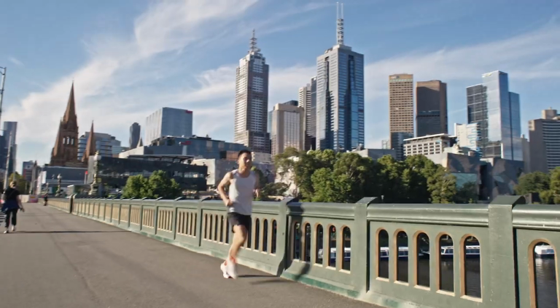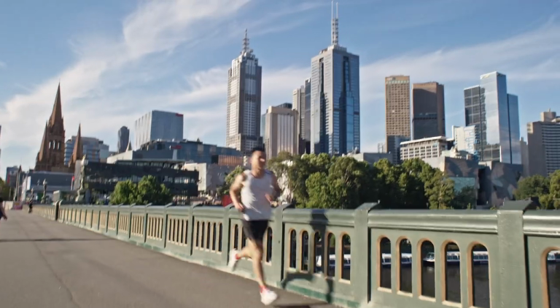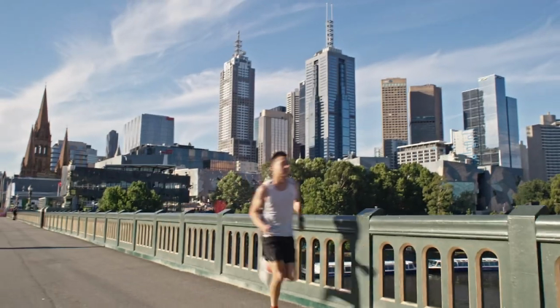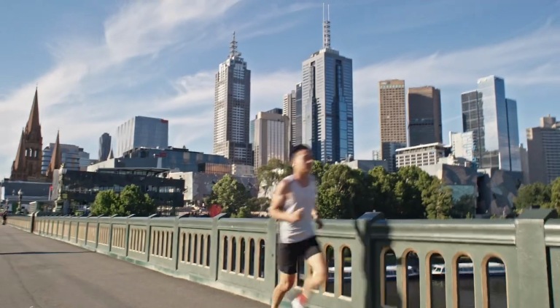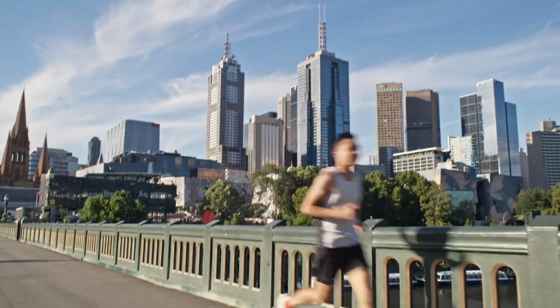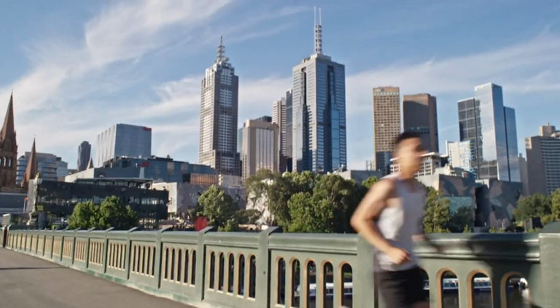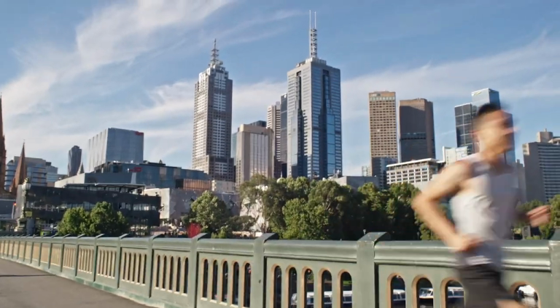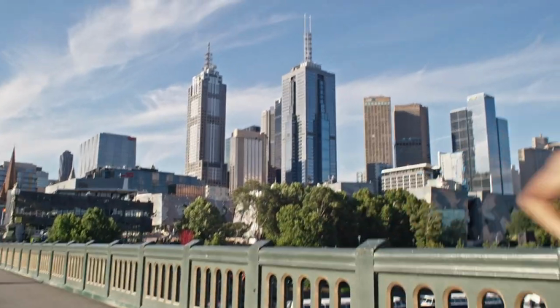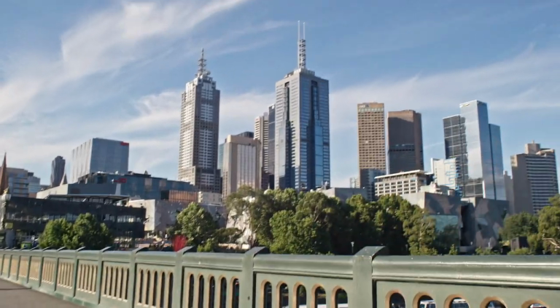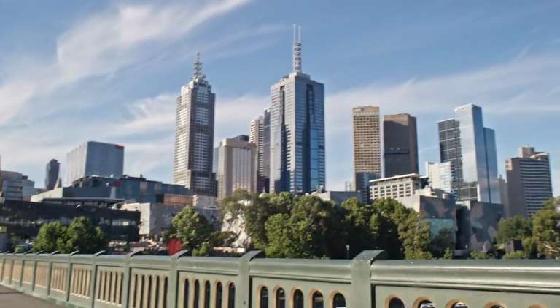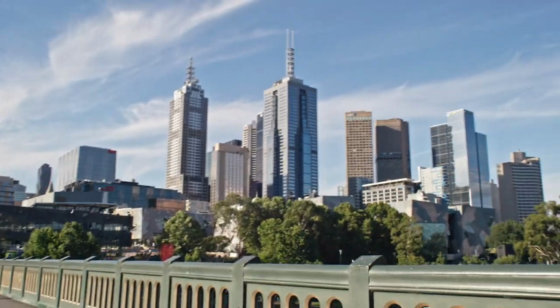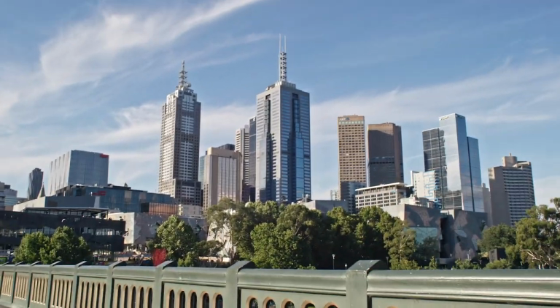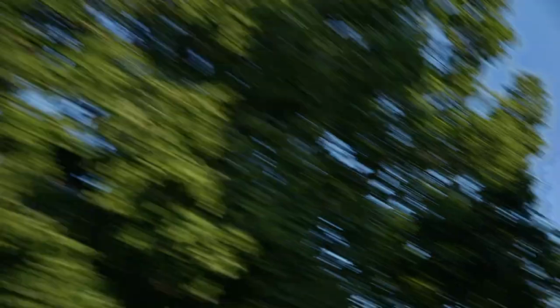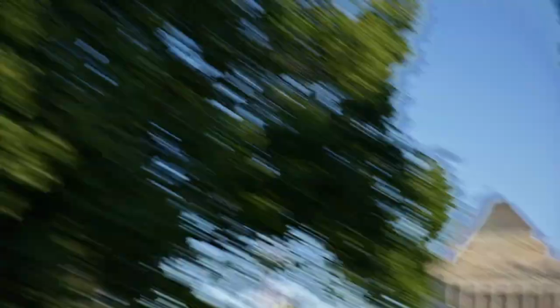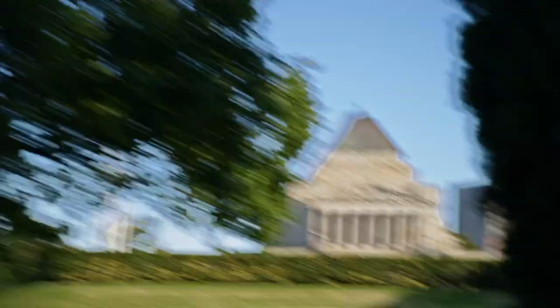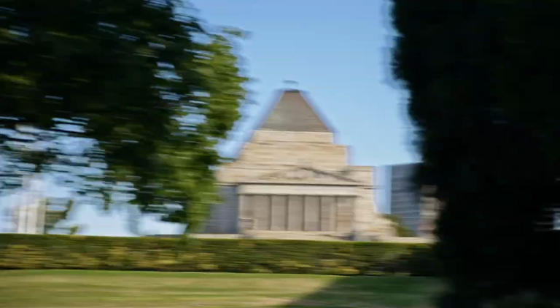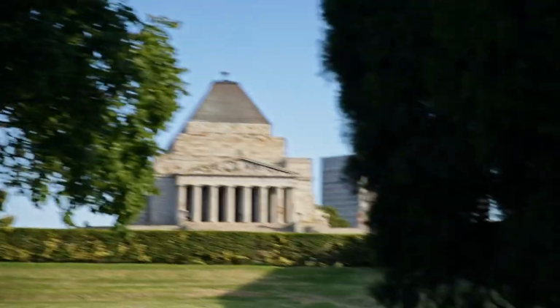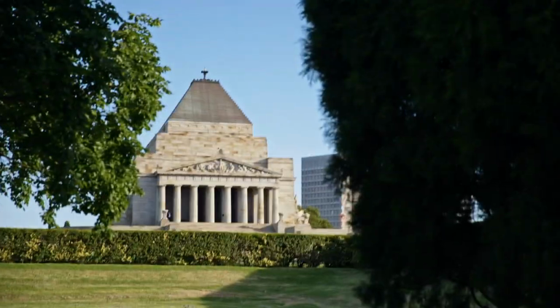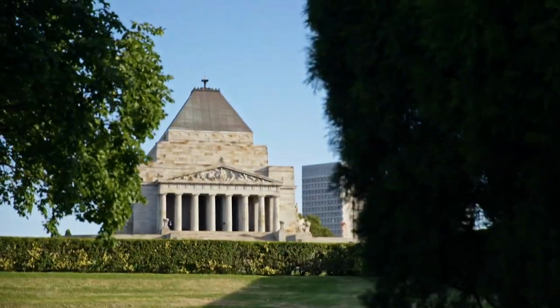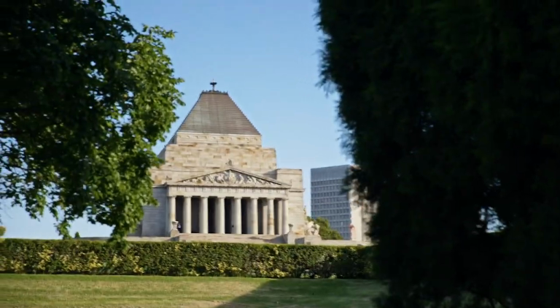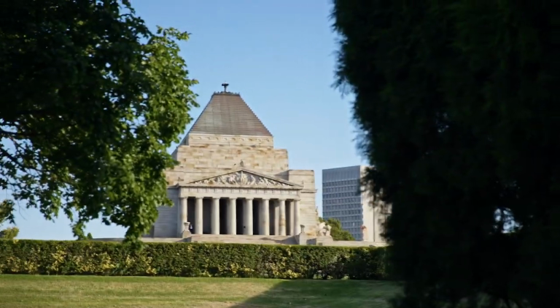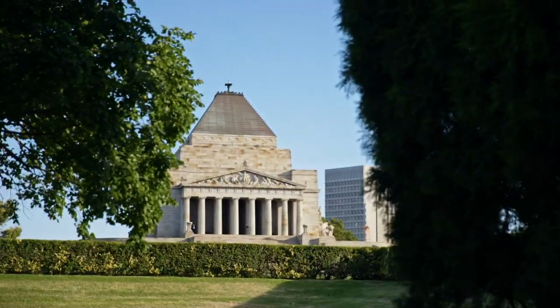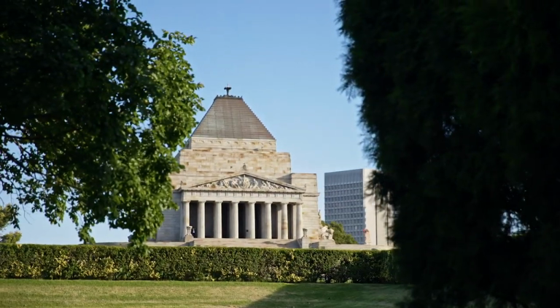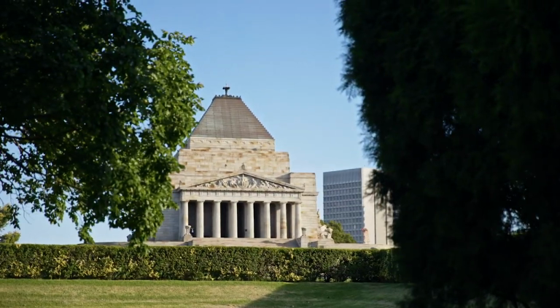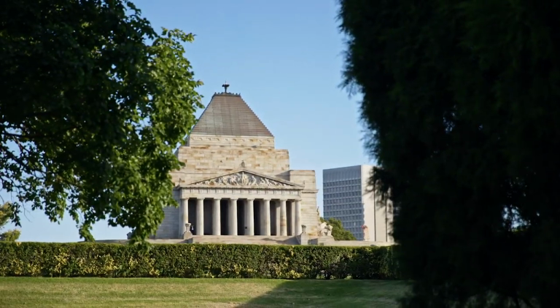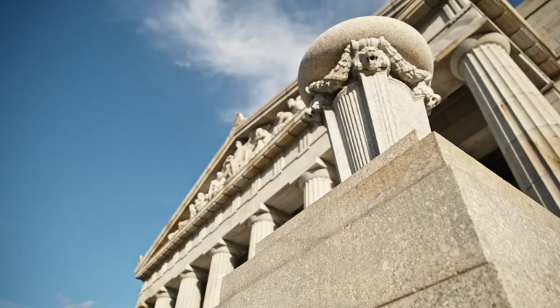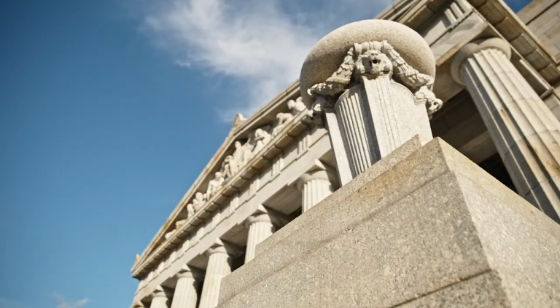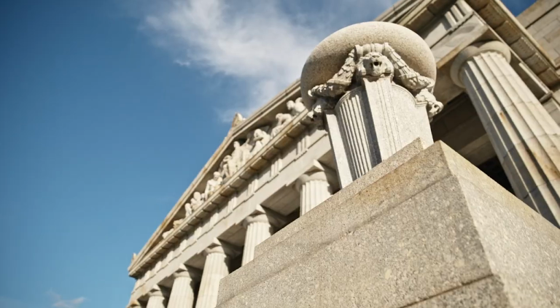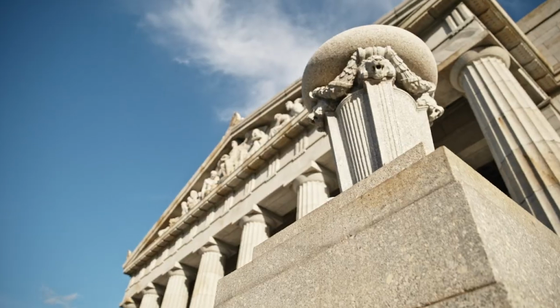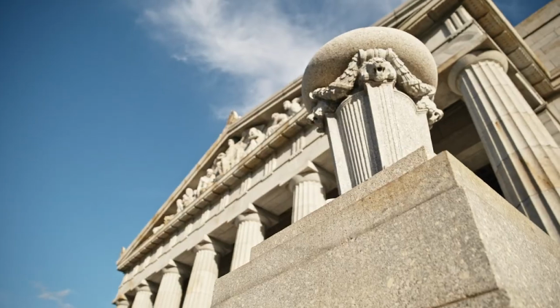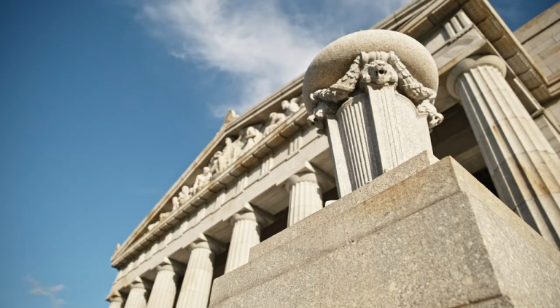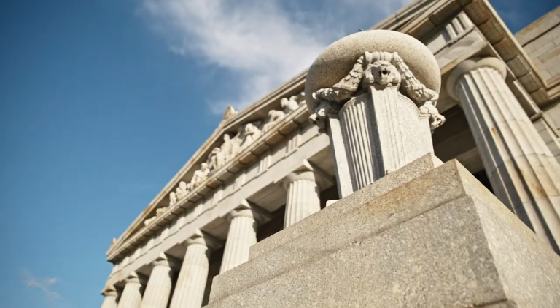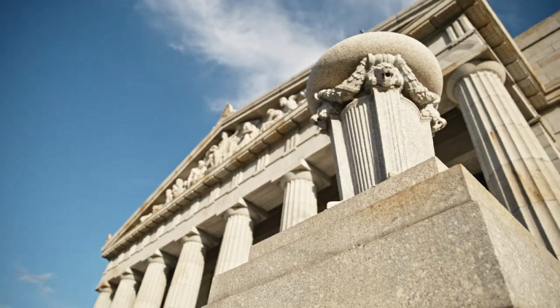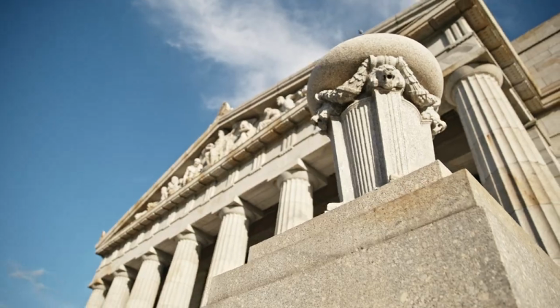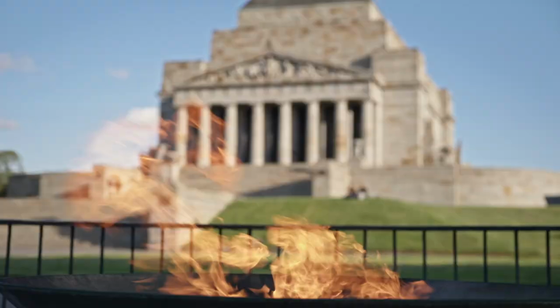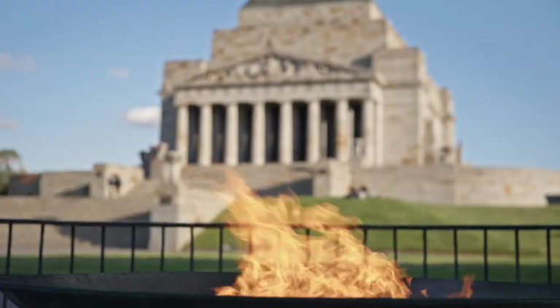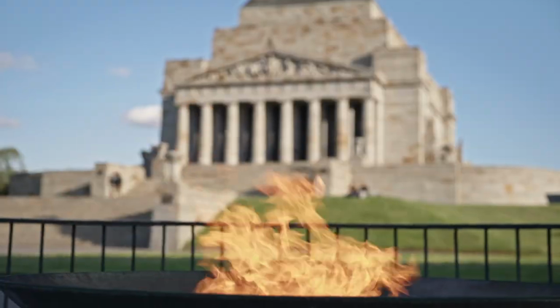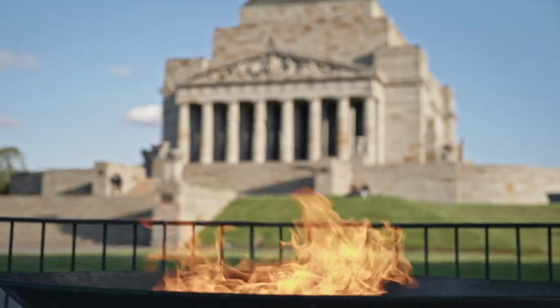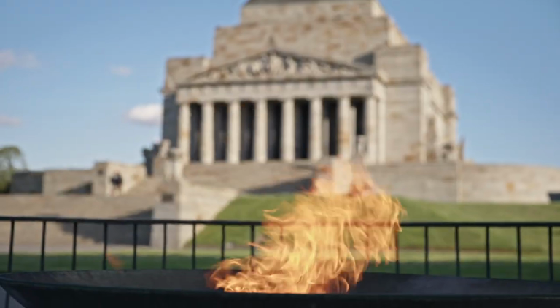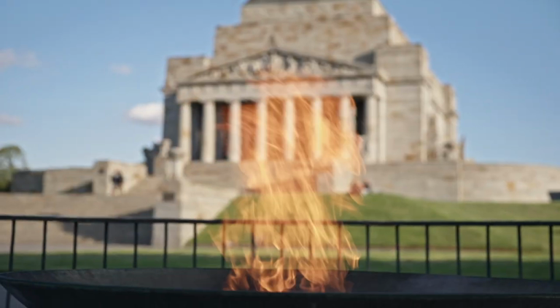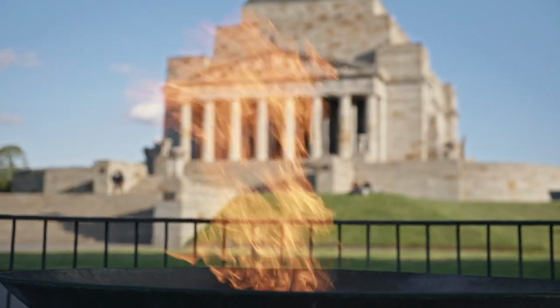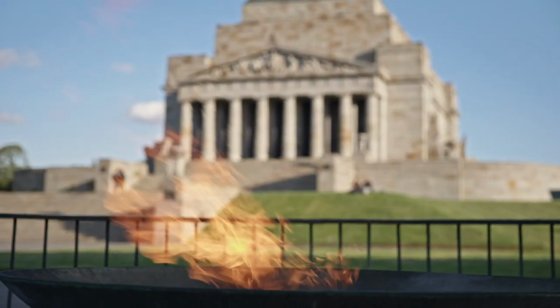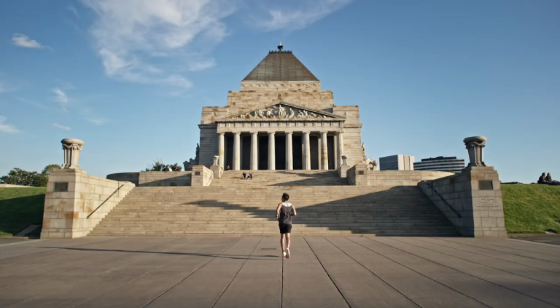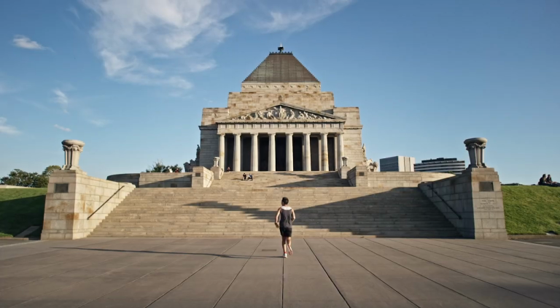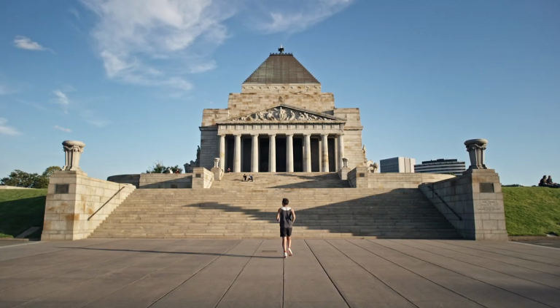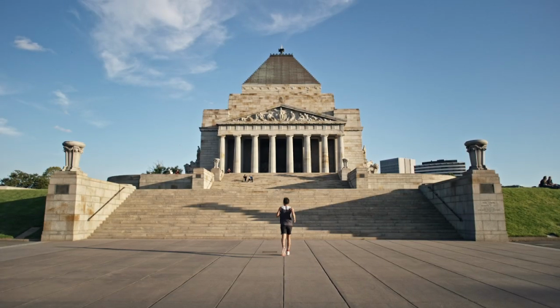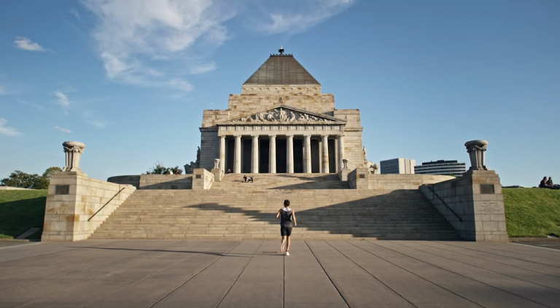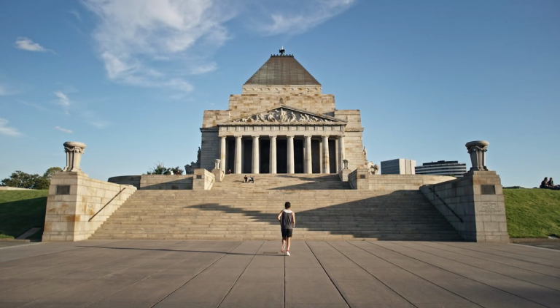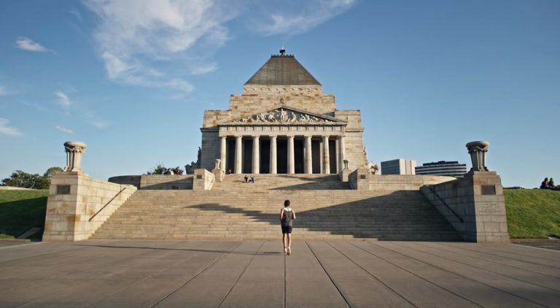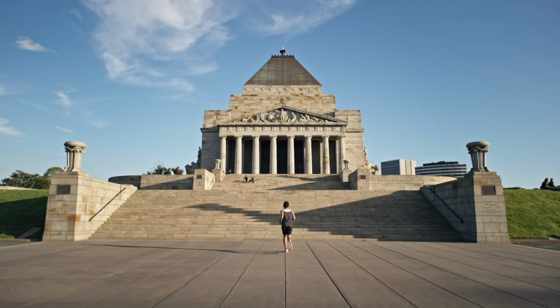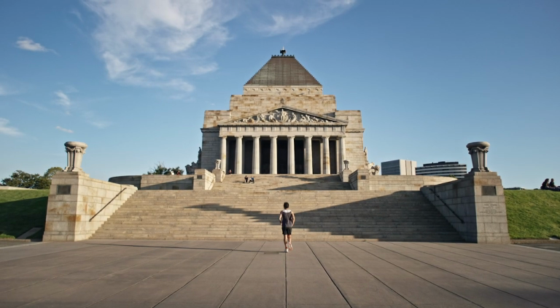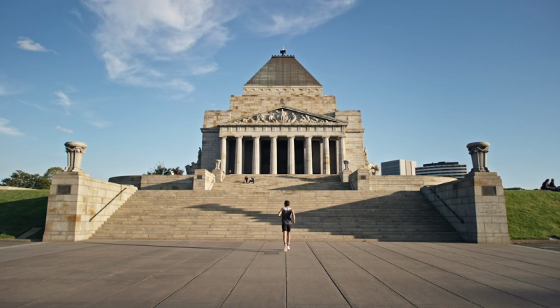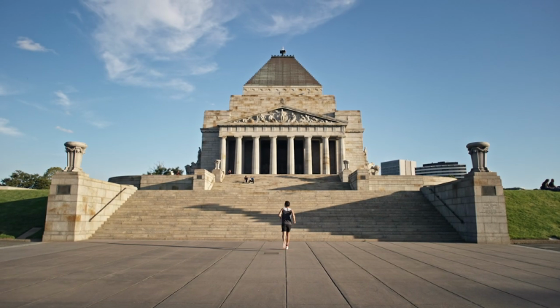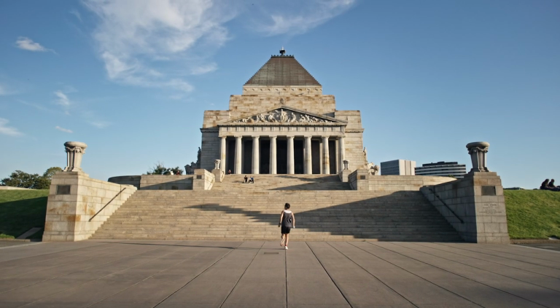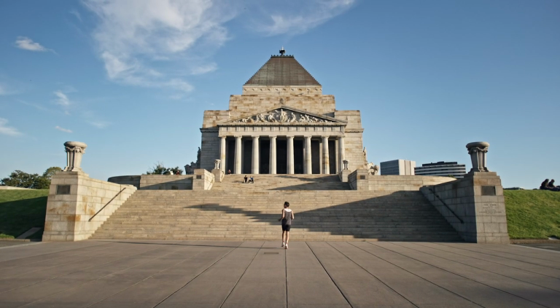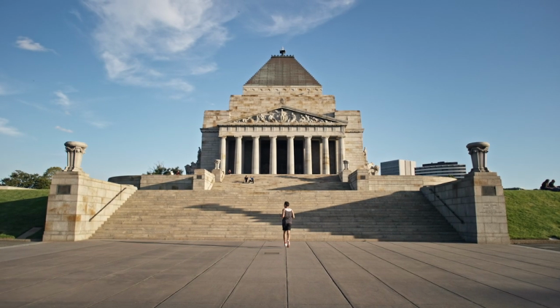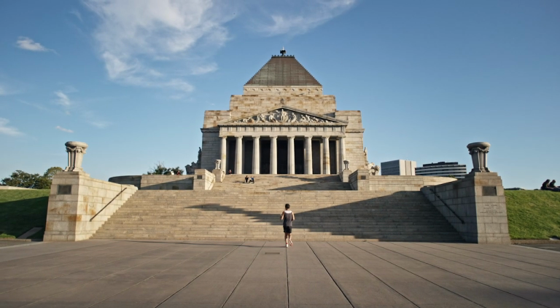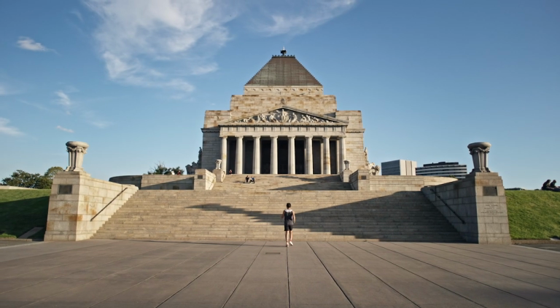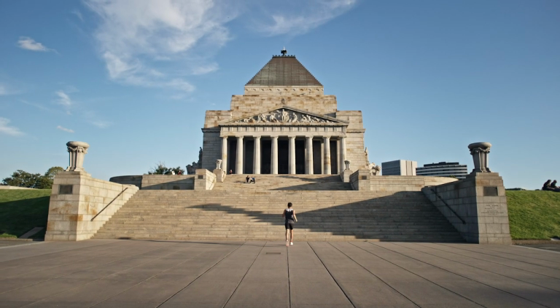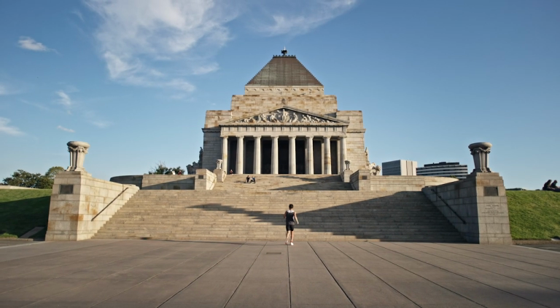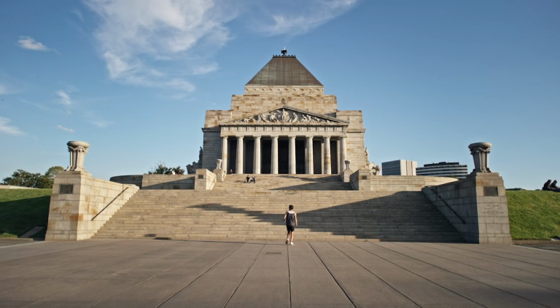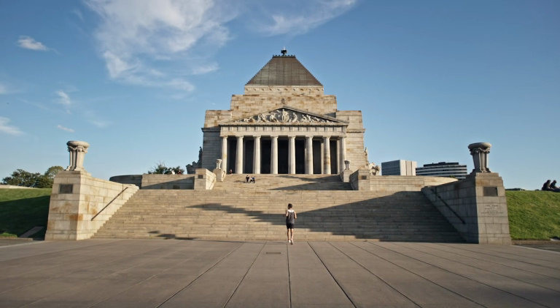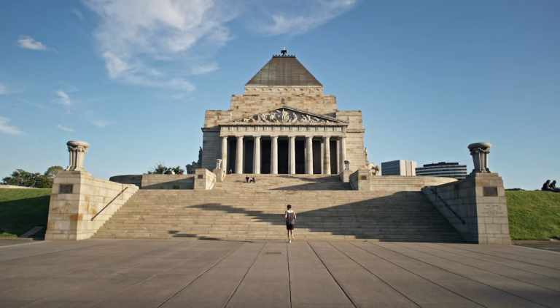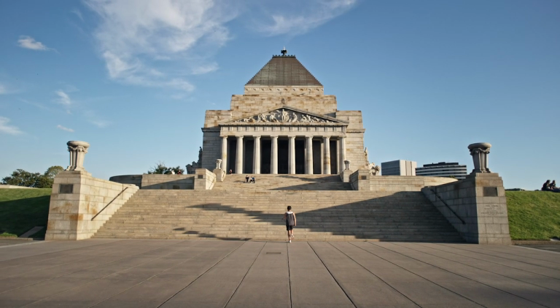Within a kilometre from the city, we find ourselves back at the Shrine of Remembrance. To round up the run to 10 kilometres, we've got to head up these stairs and back.